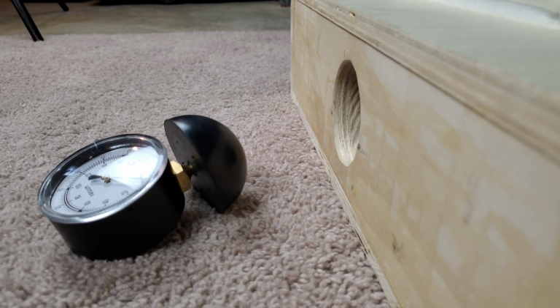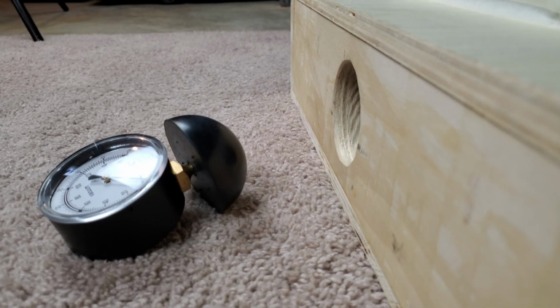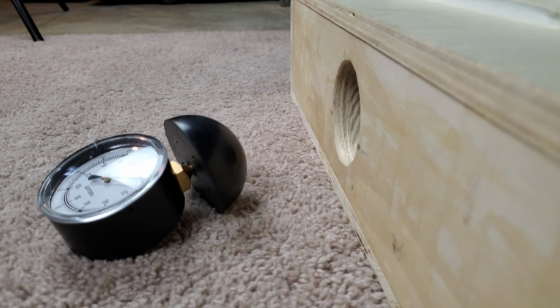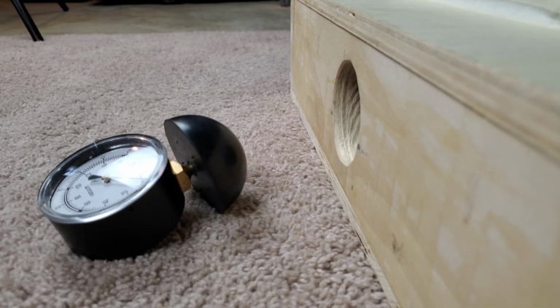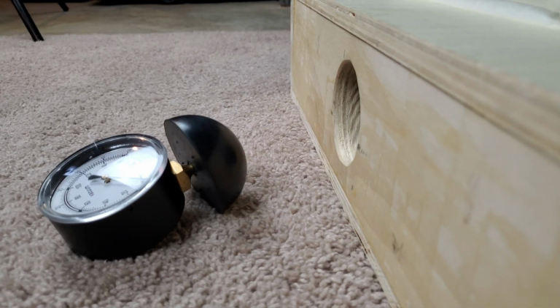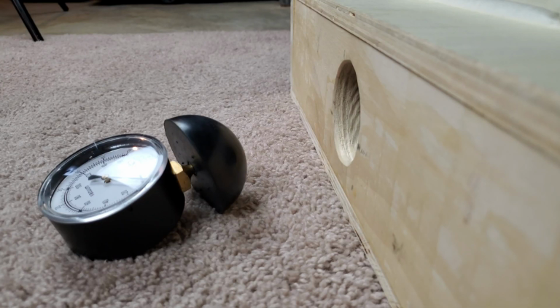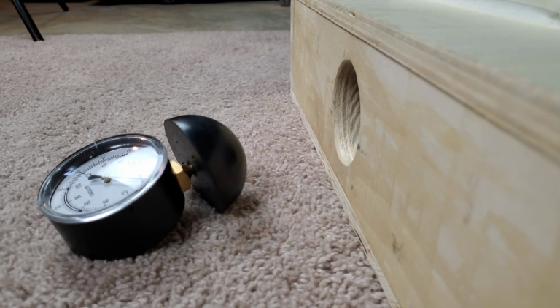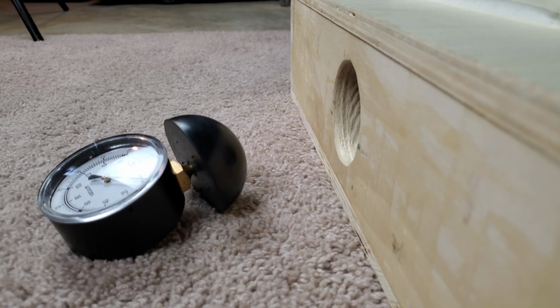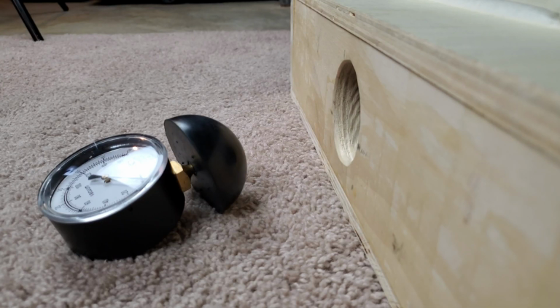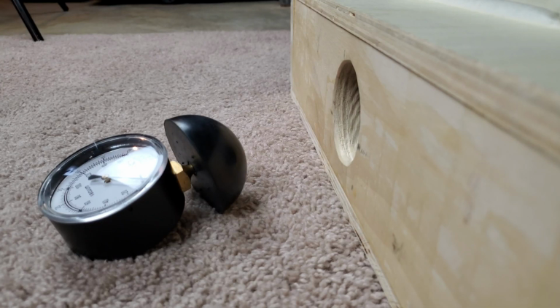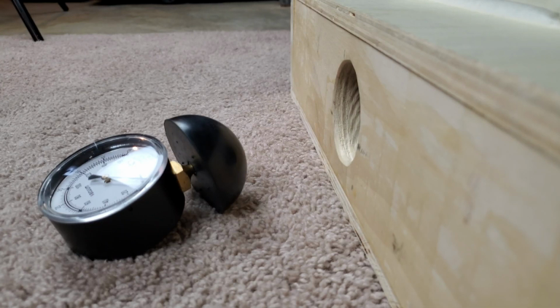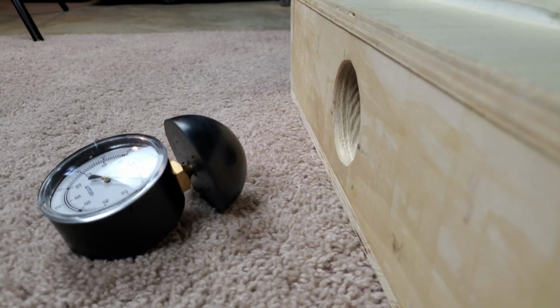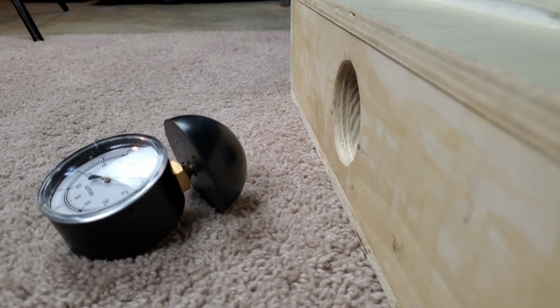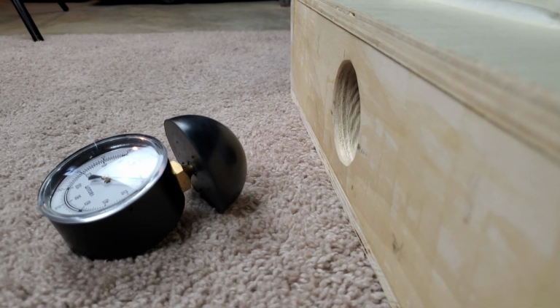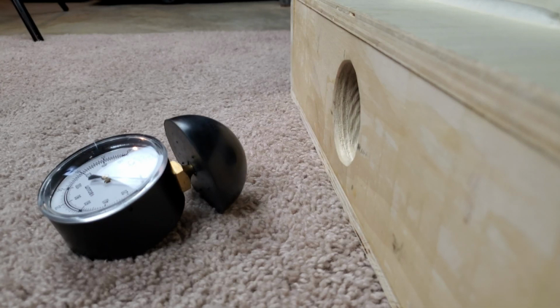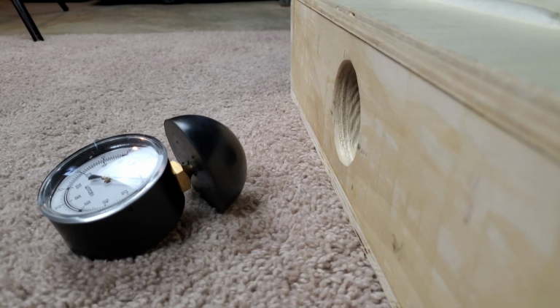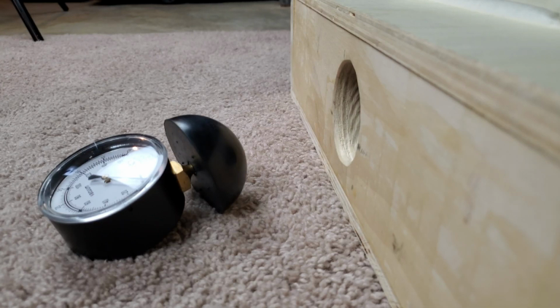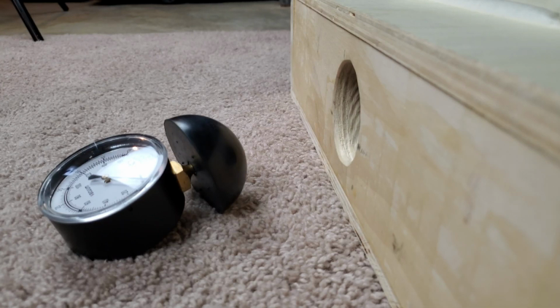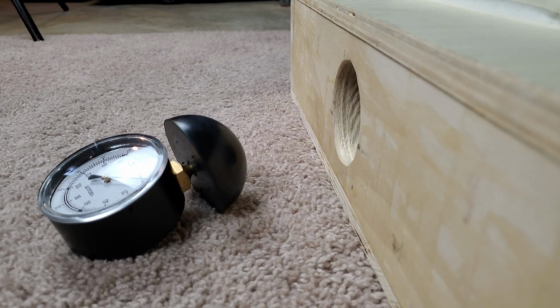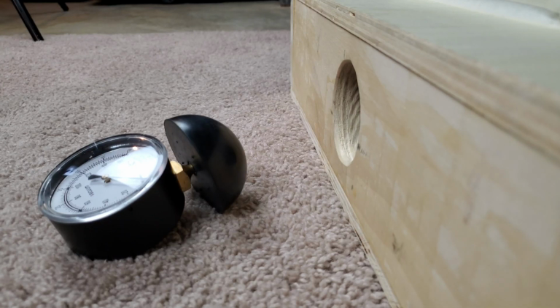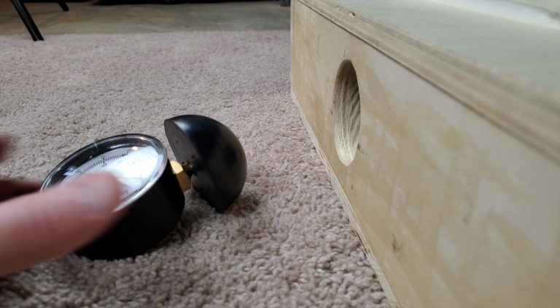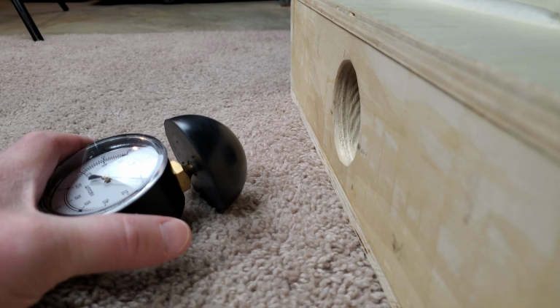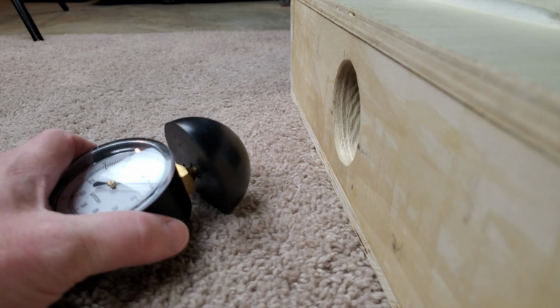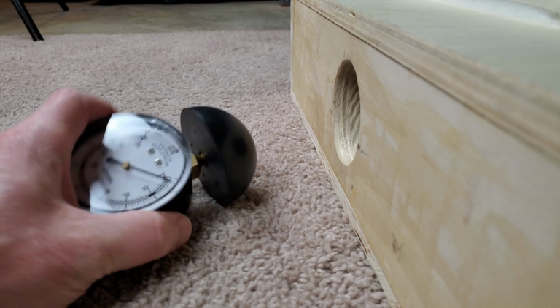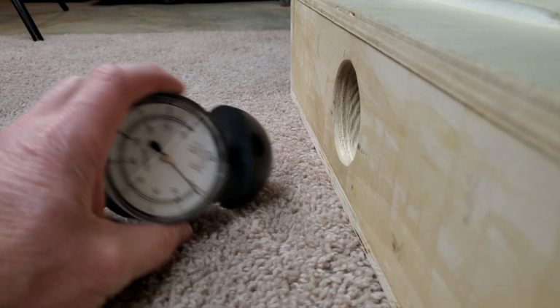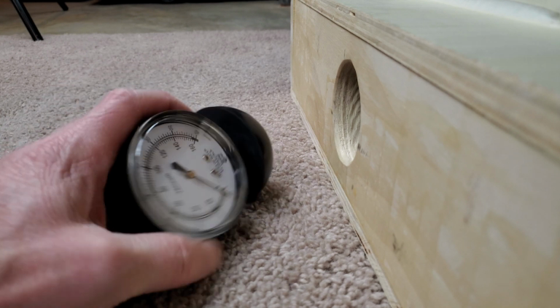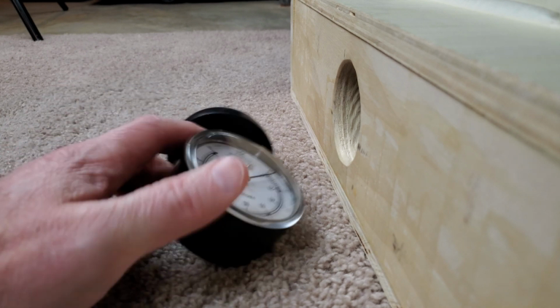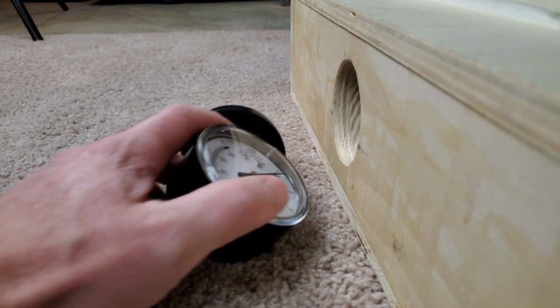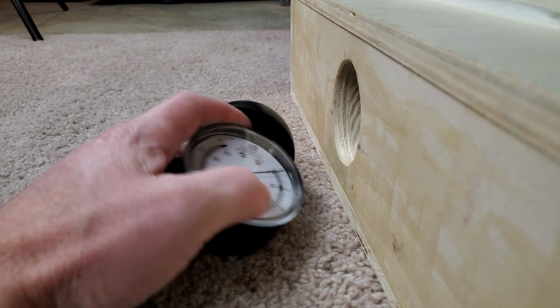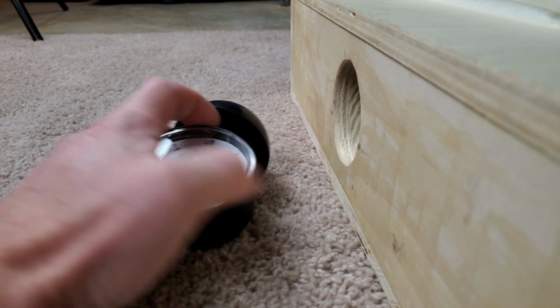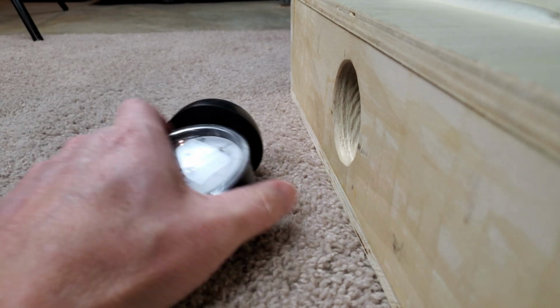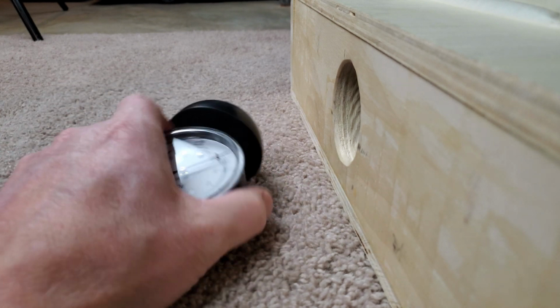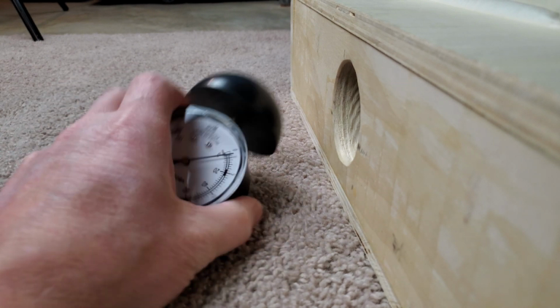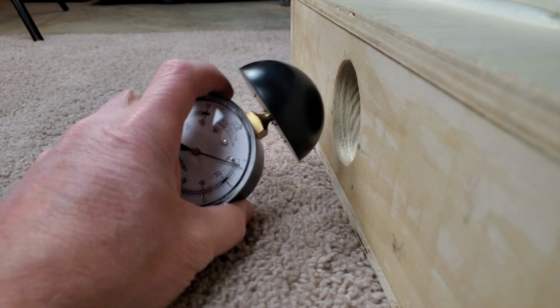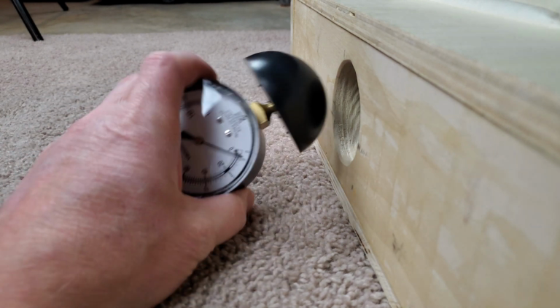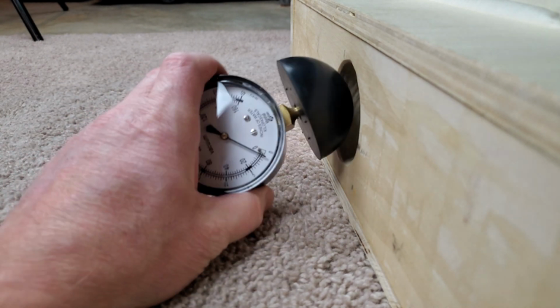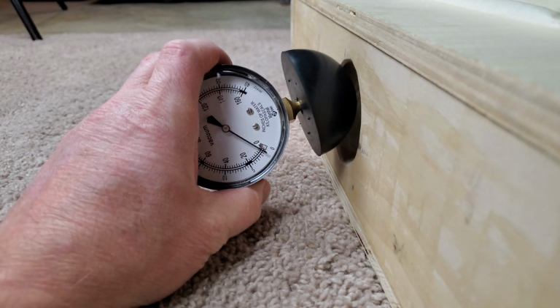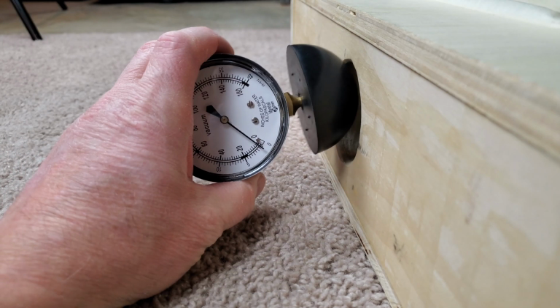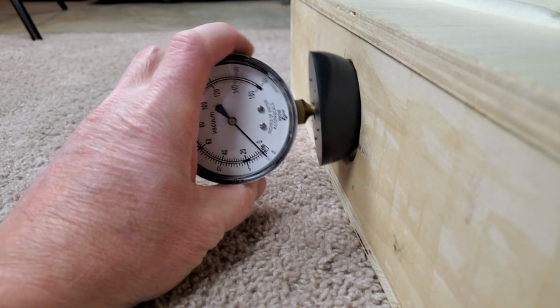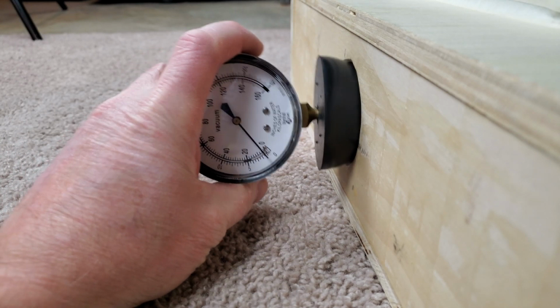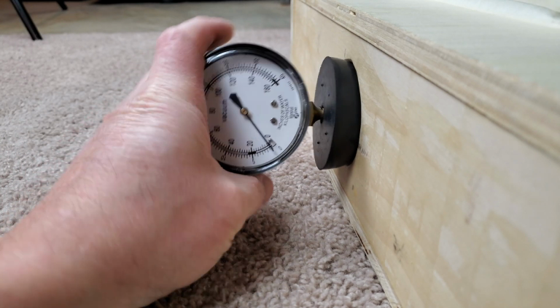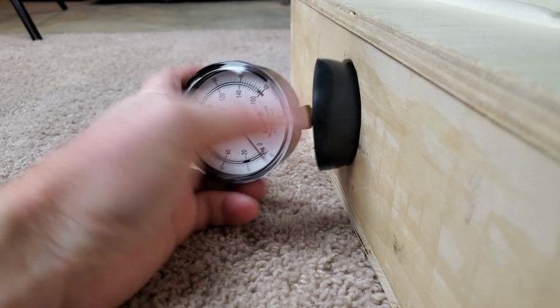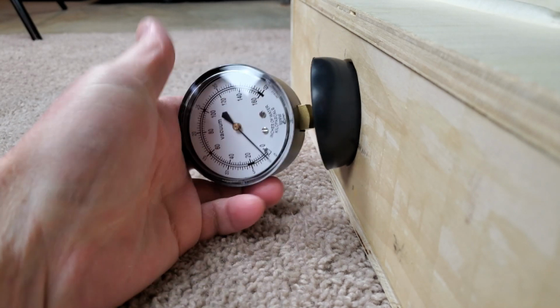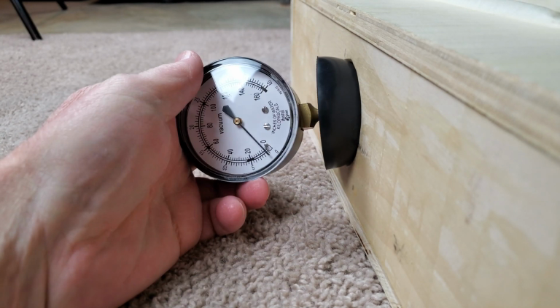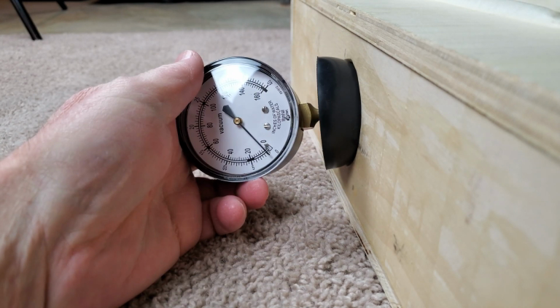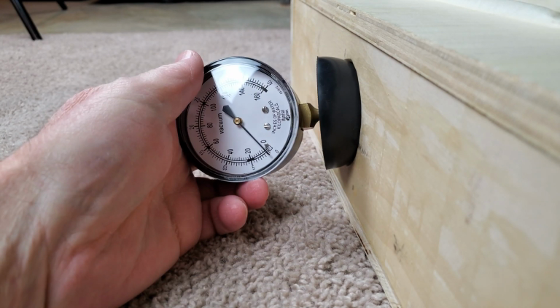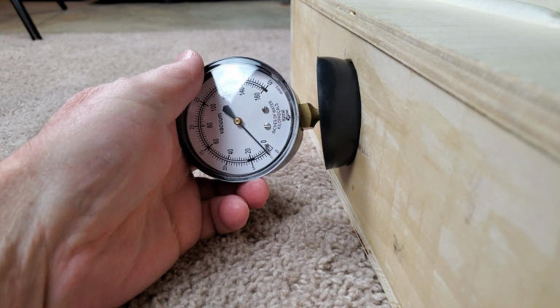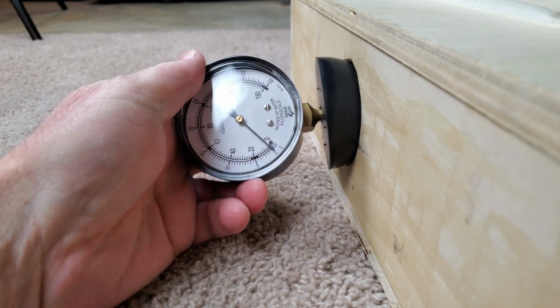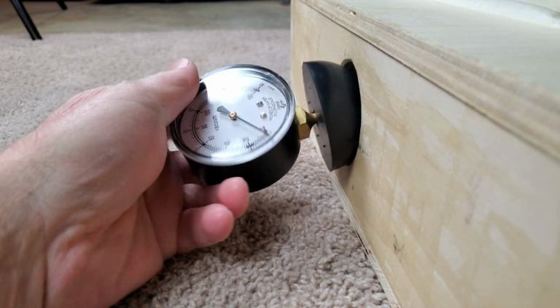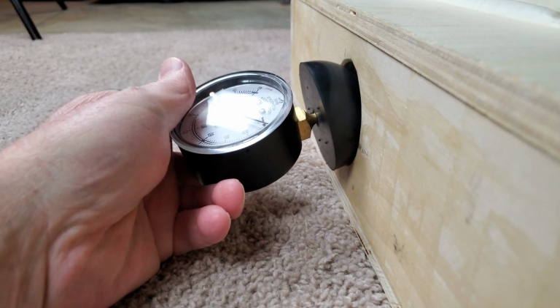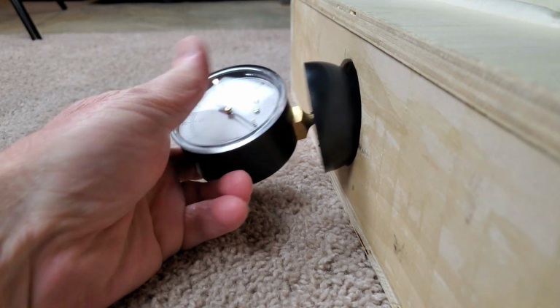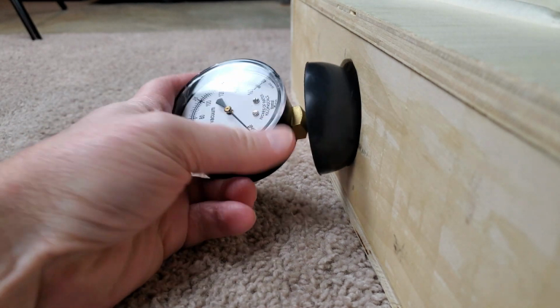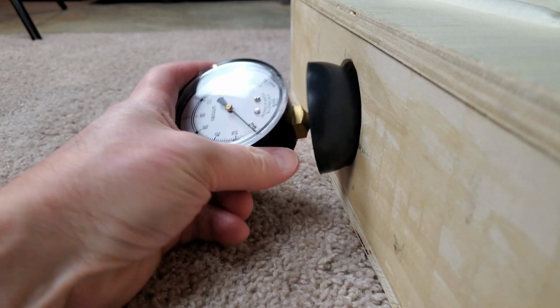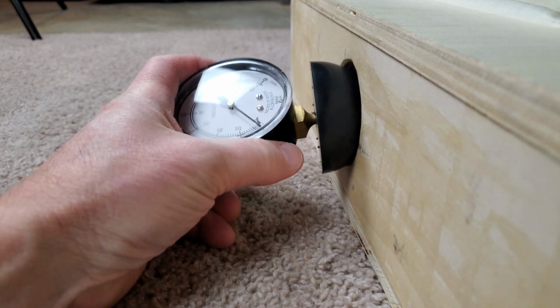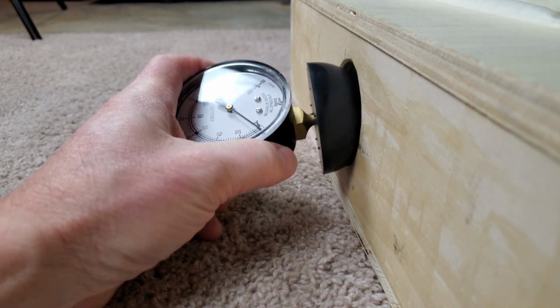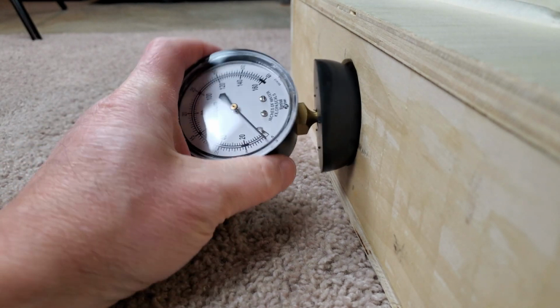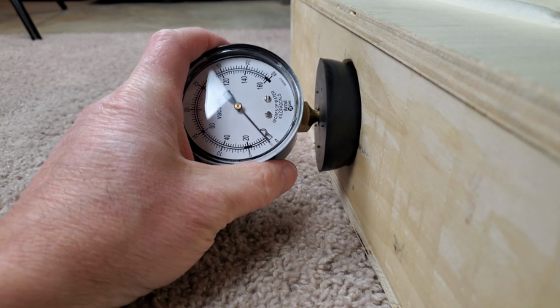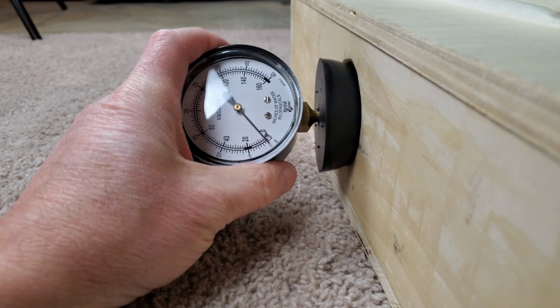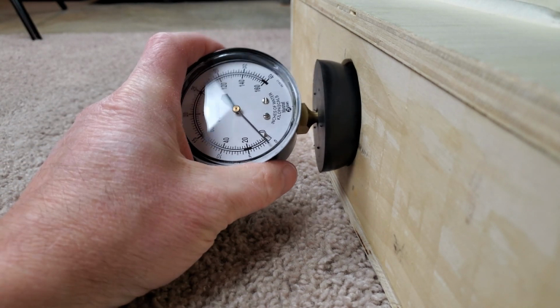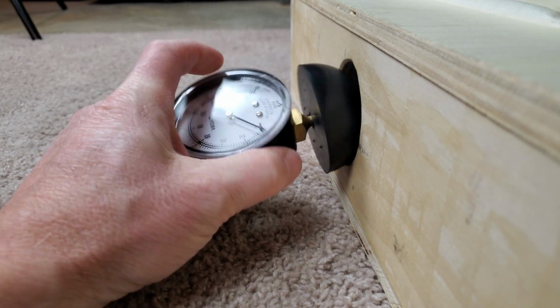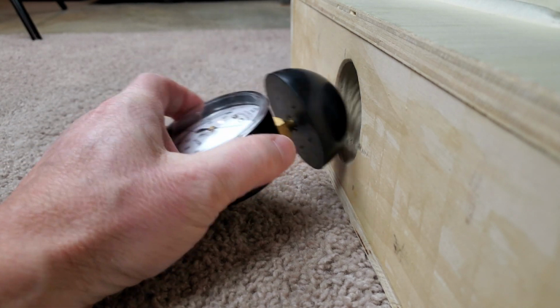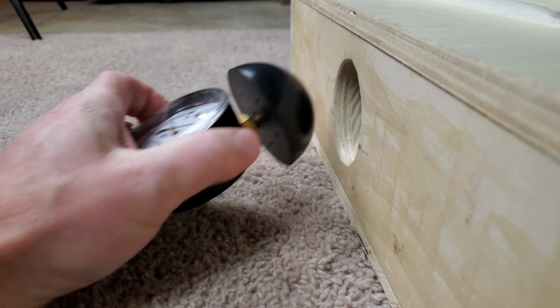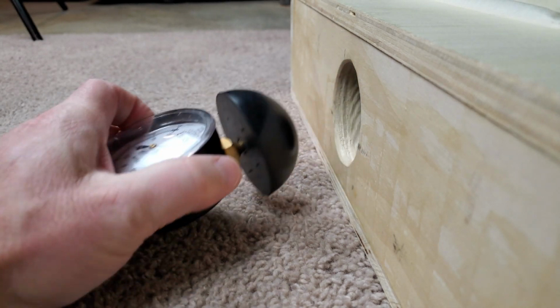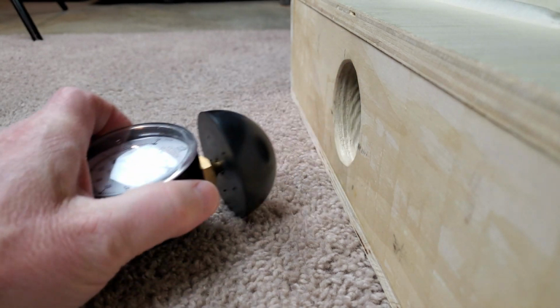All right, let's take a look at the suction. Going to start out on high and see if this stays in the hole, and then I'll bump it down to low to see what happens.